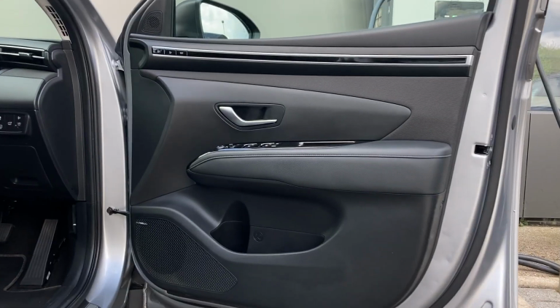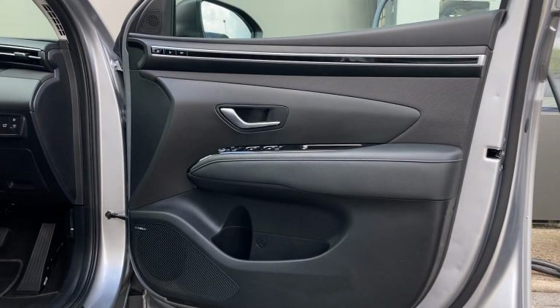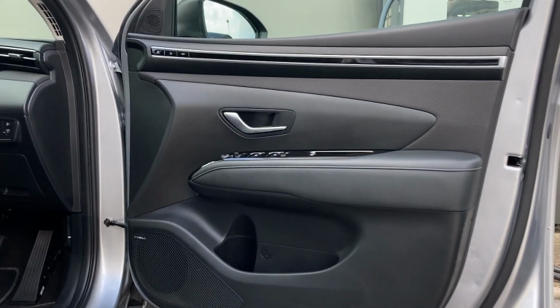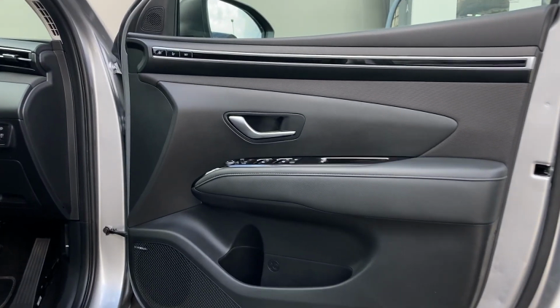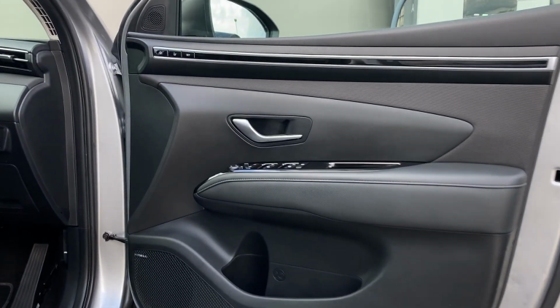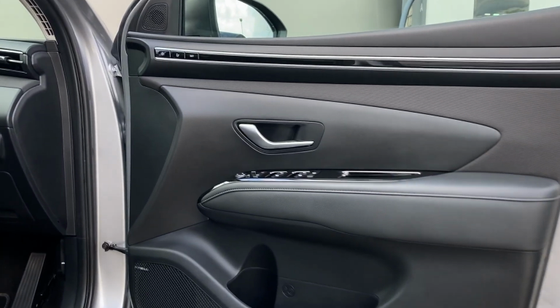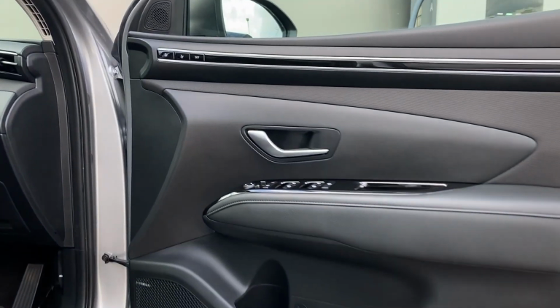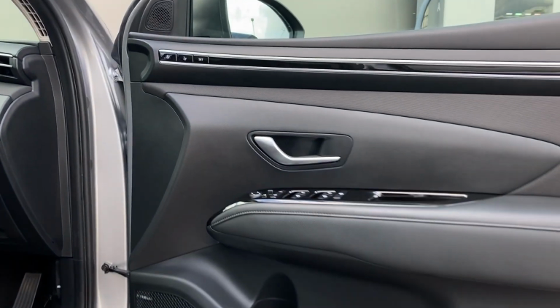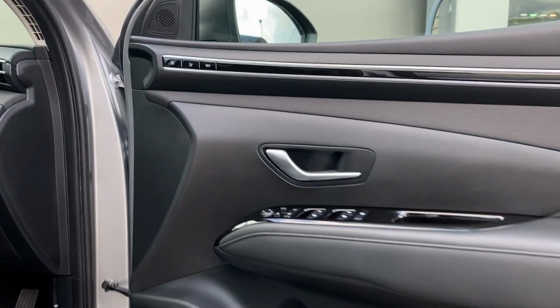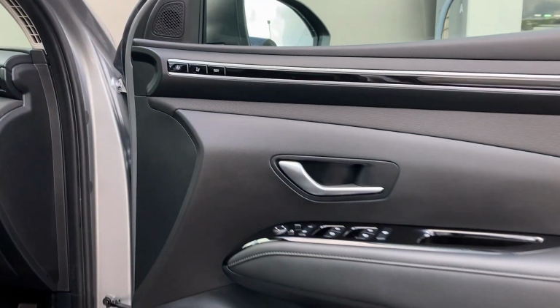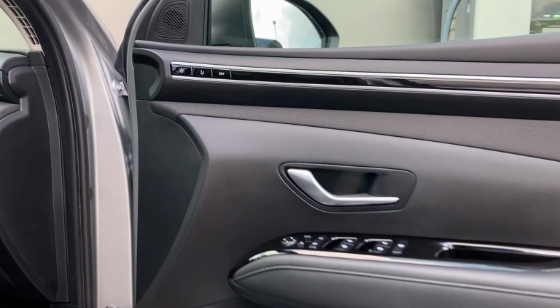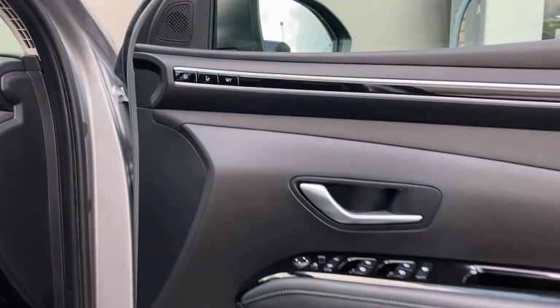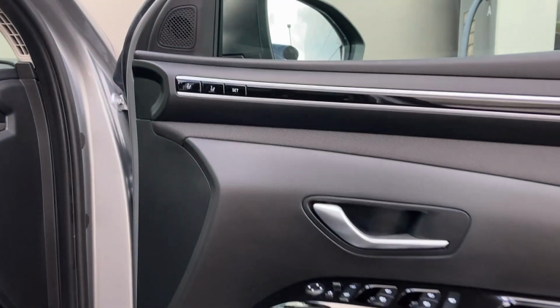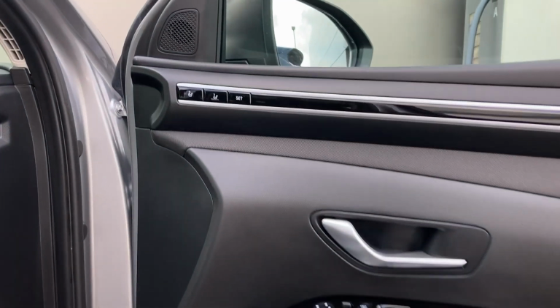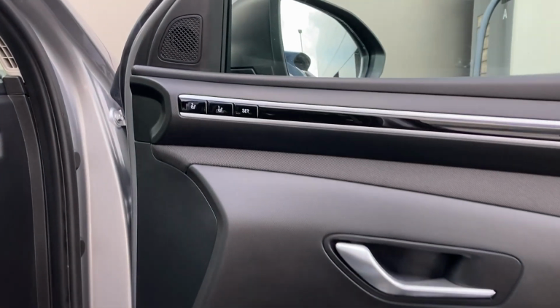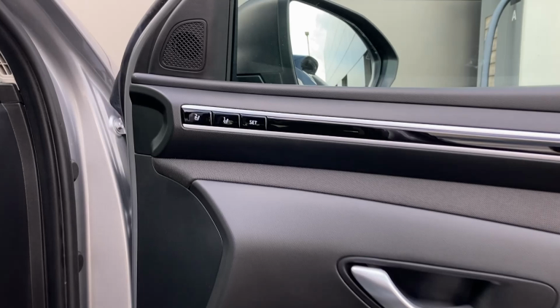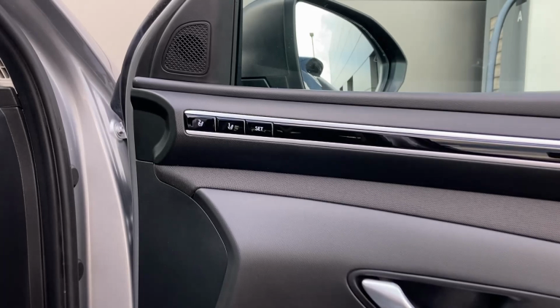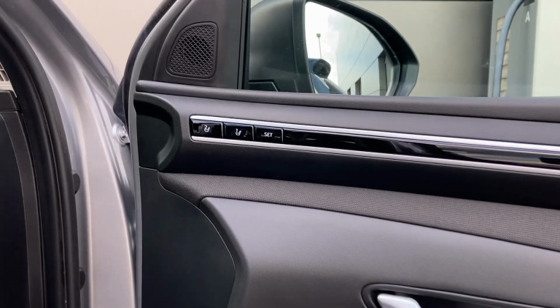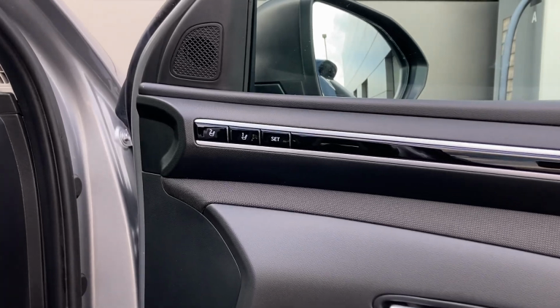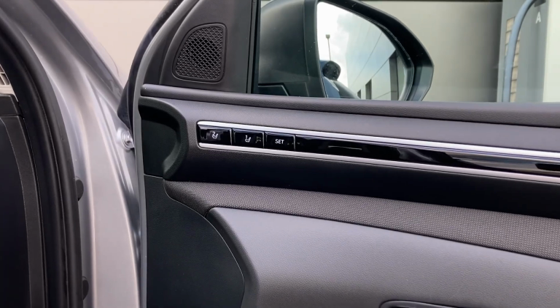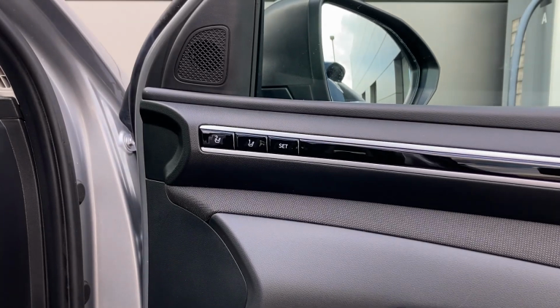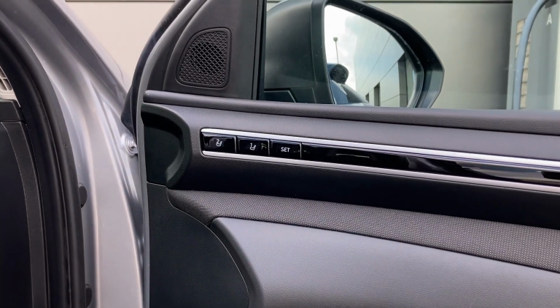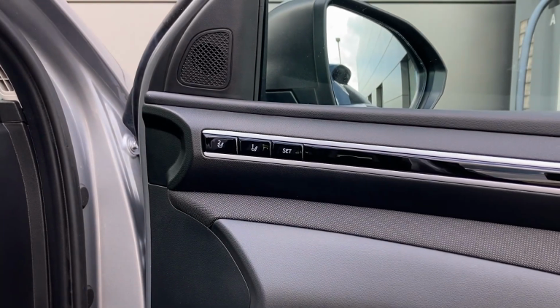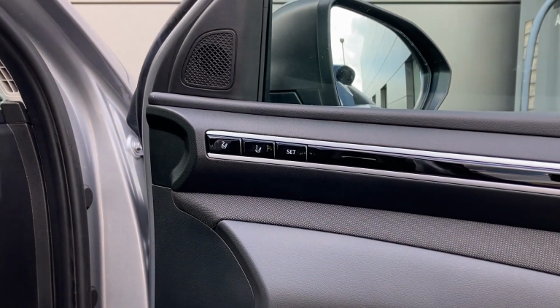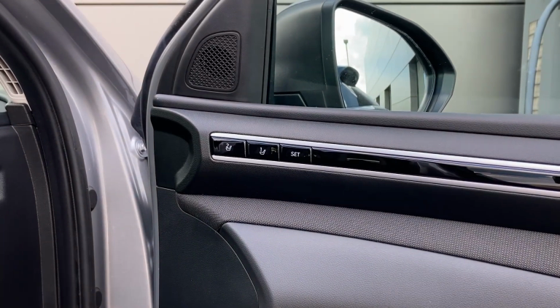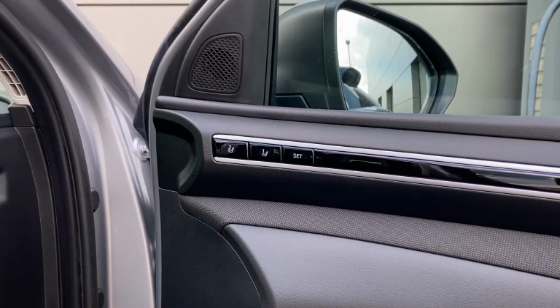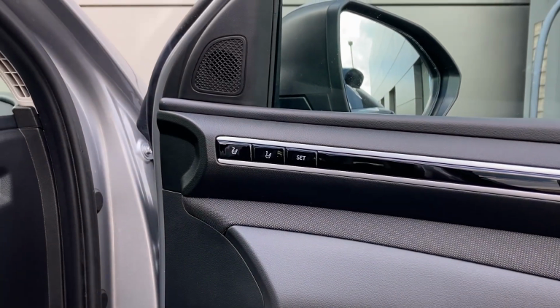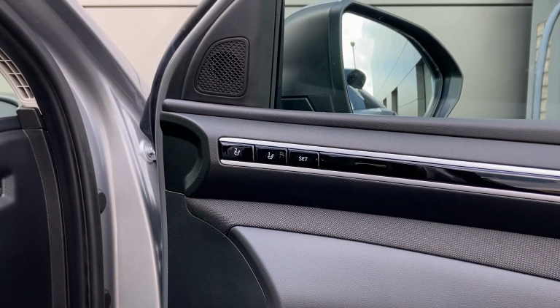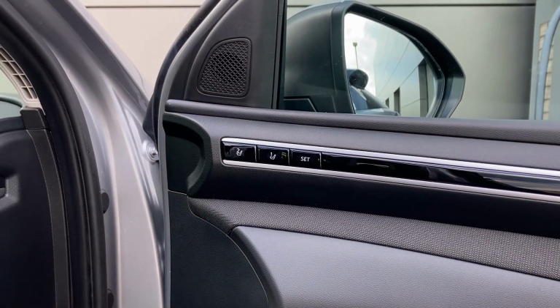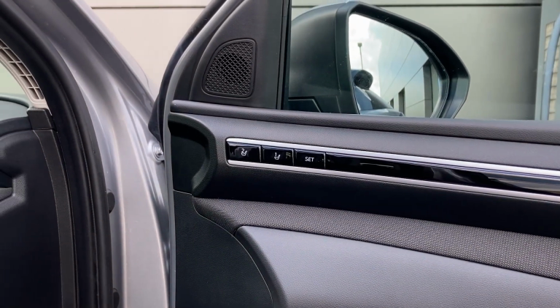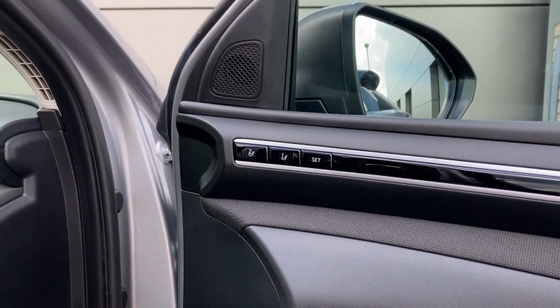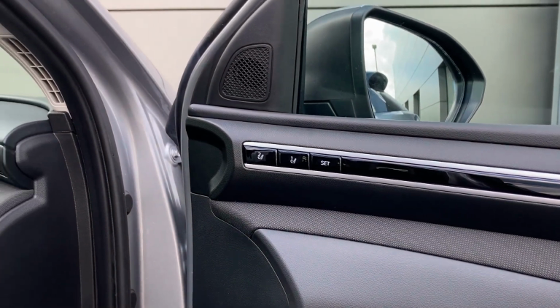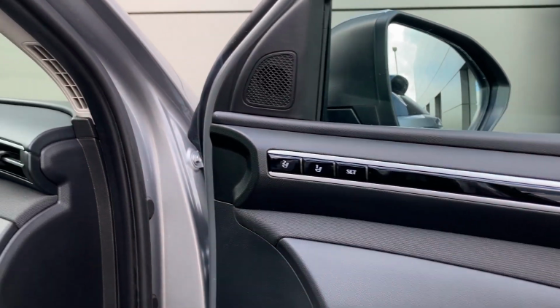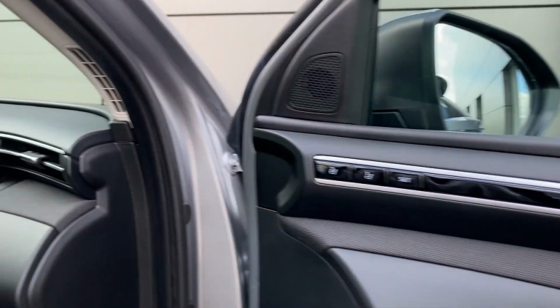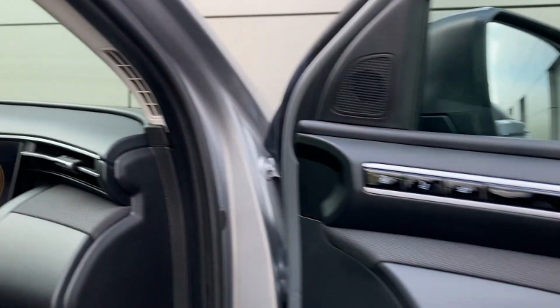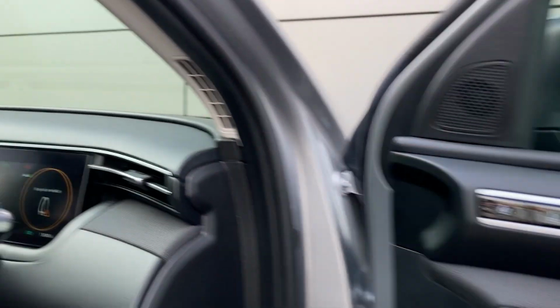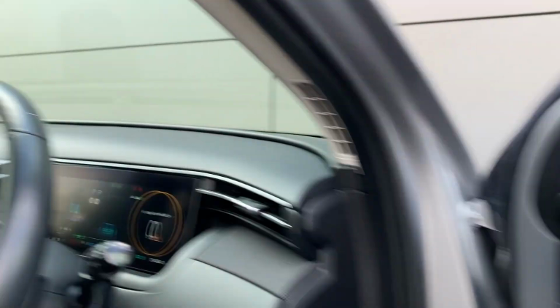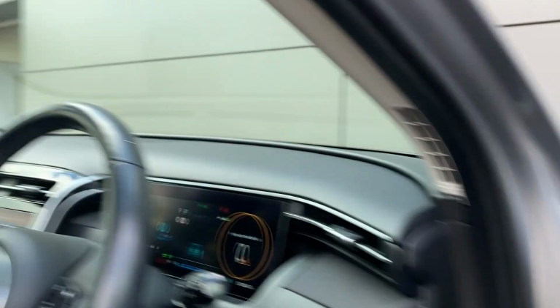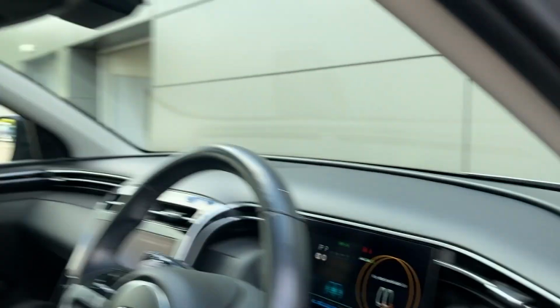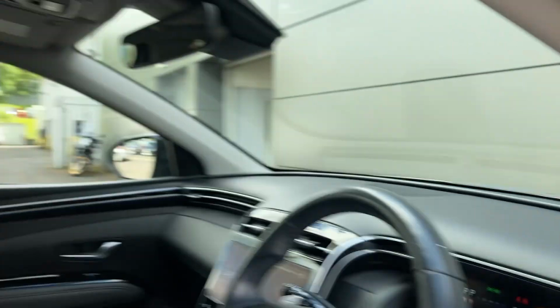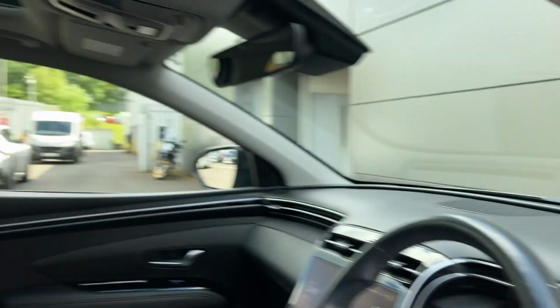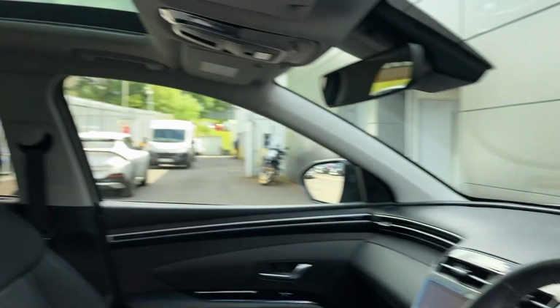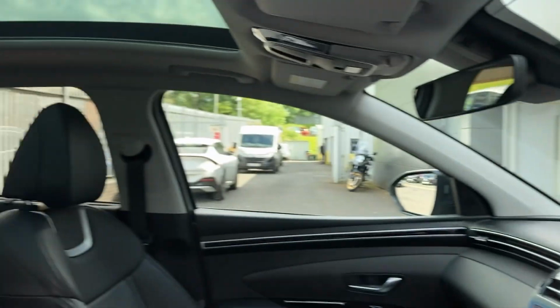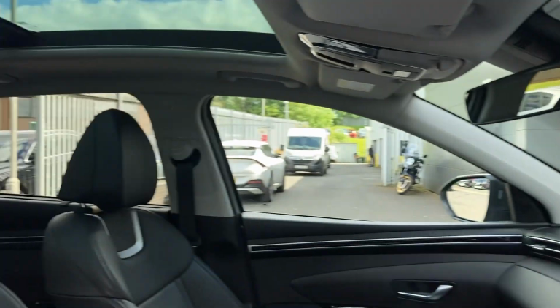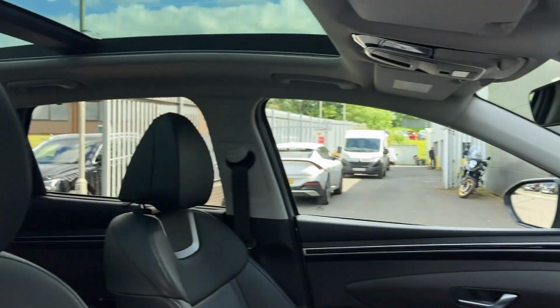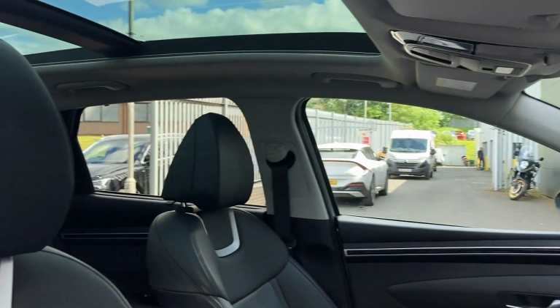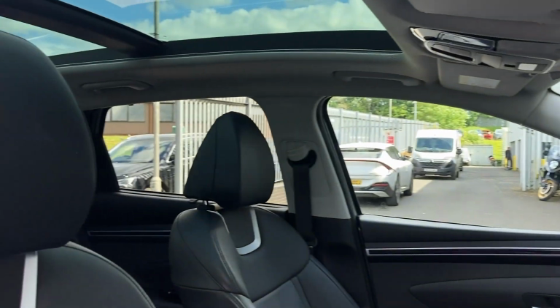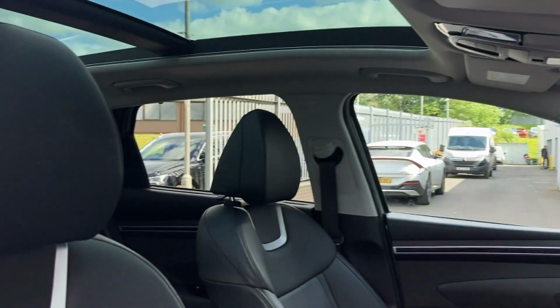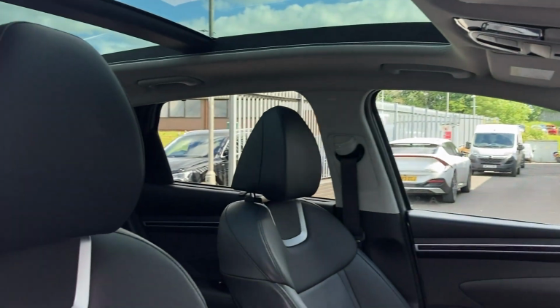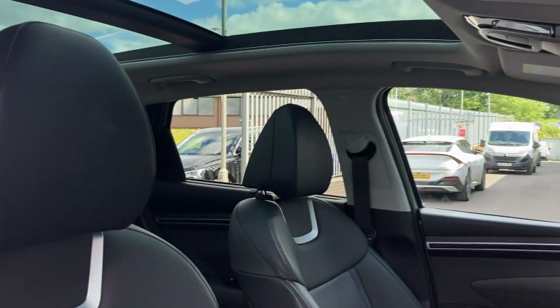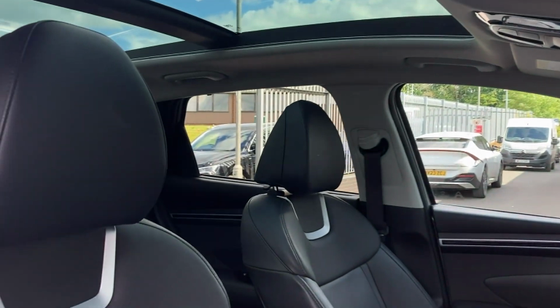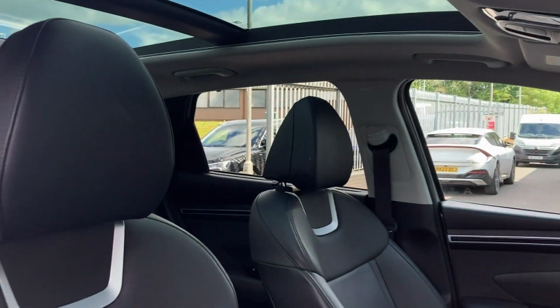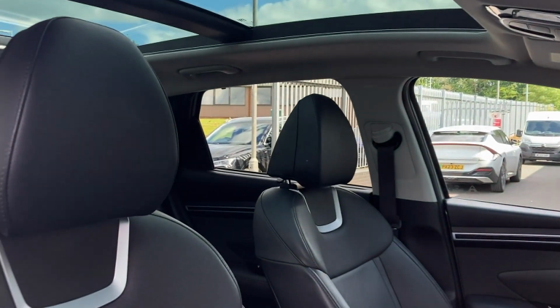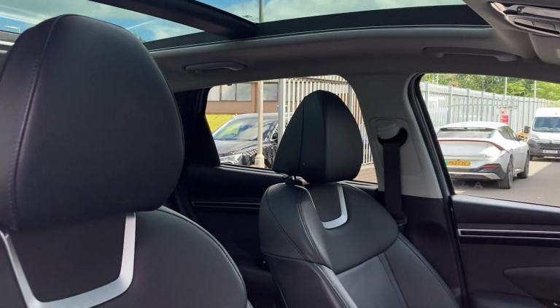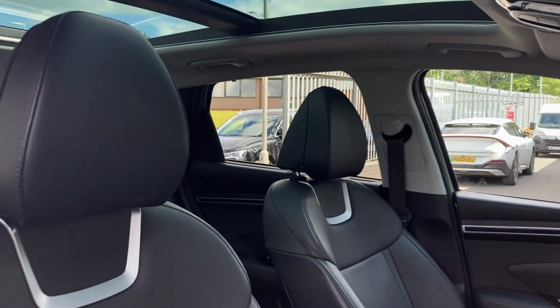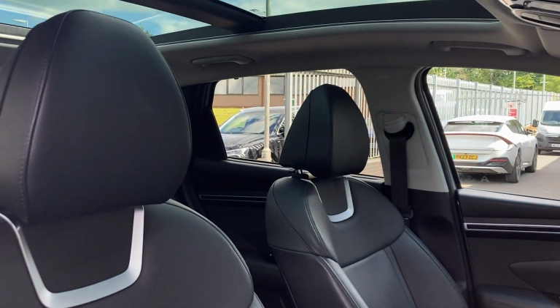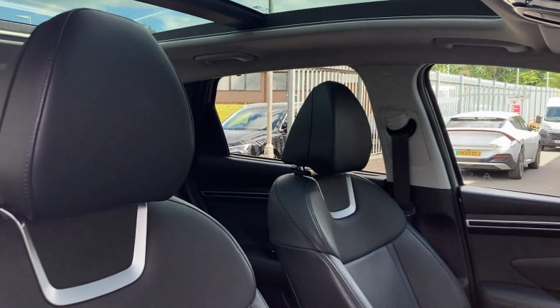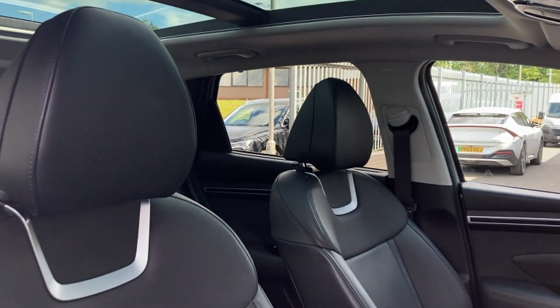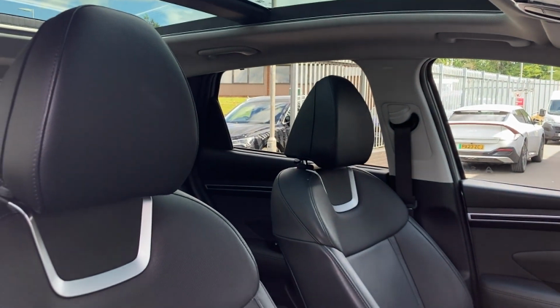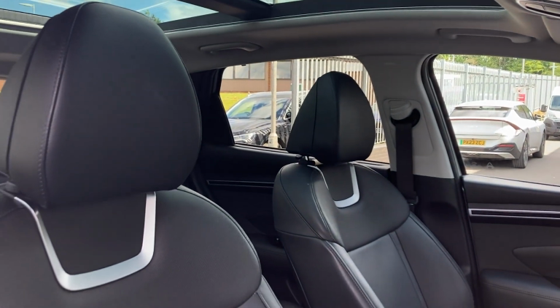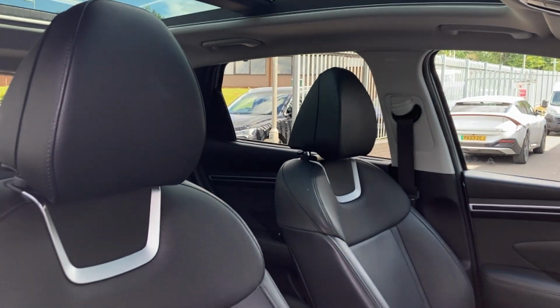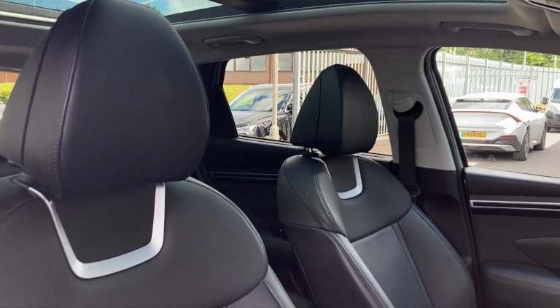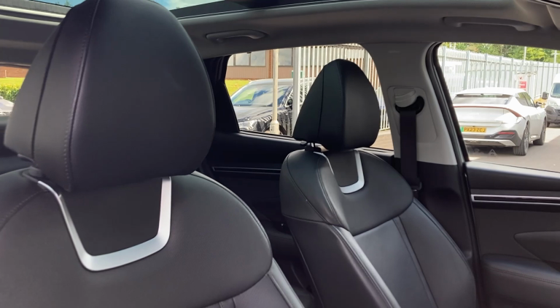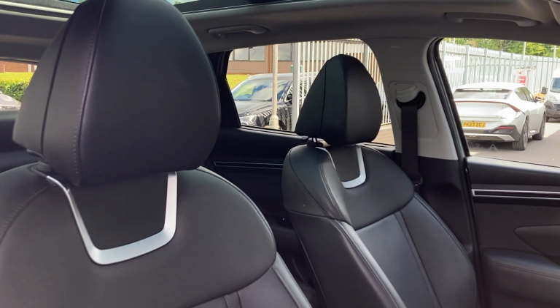Entering into the front of the cabin now we can see the memory seat buttons as we turn in to view the heated and cooled front seats.